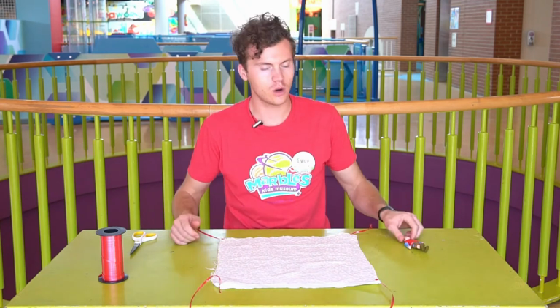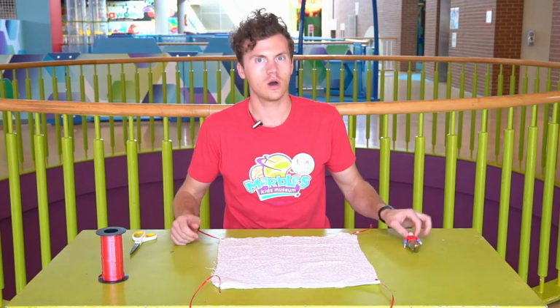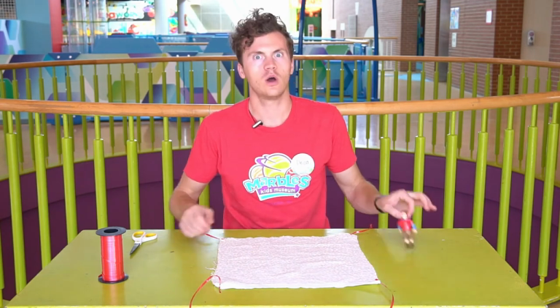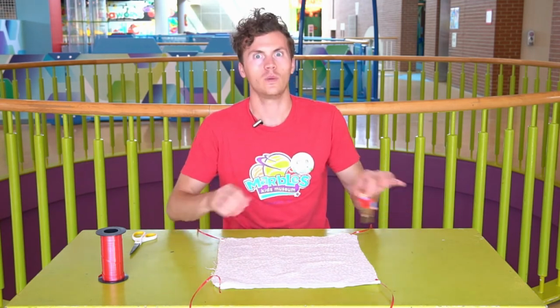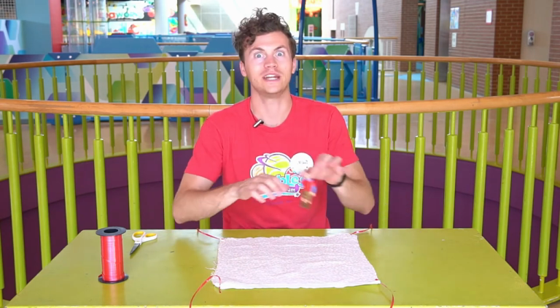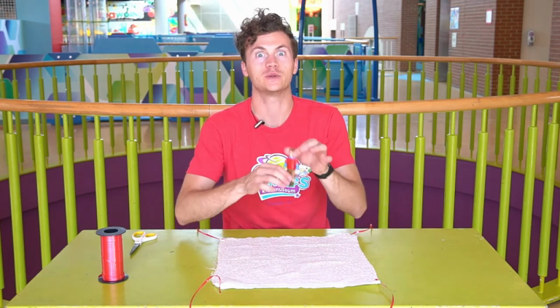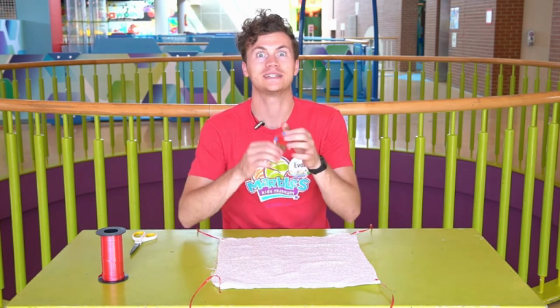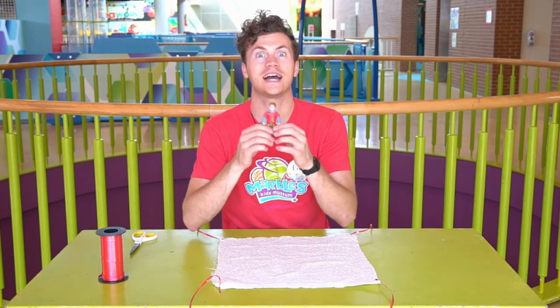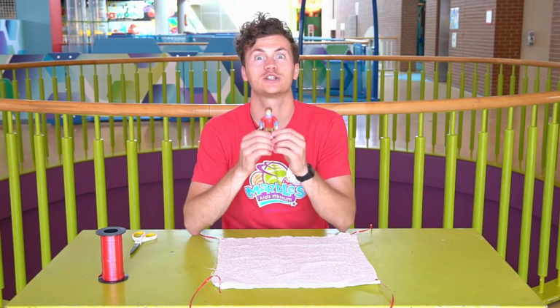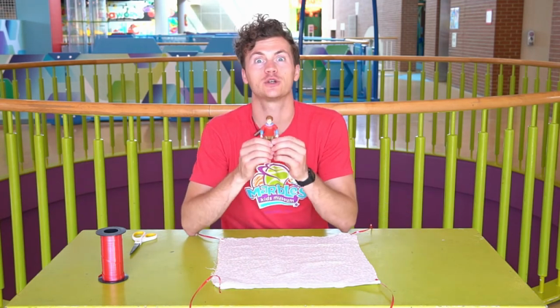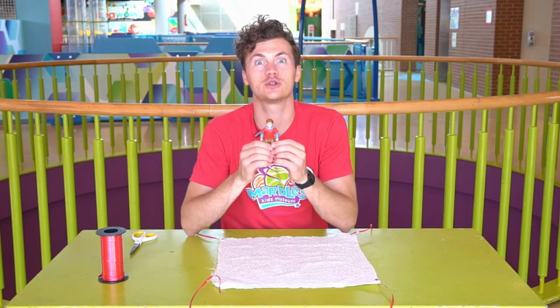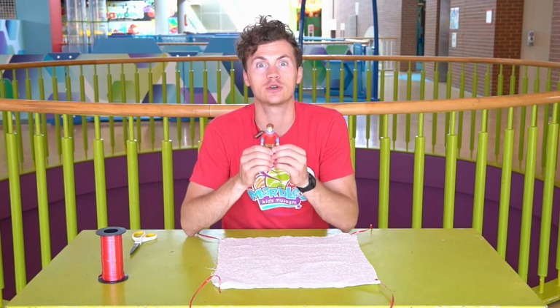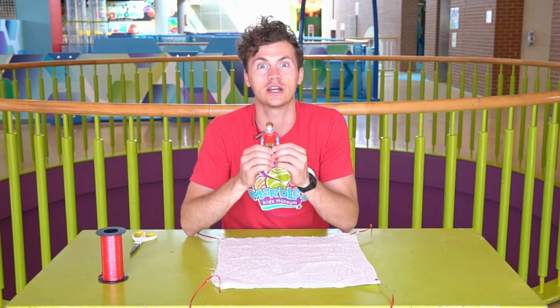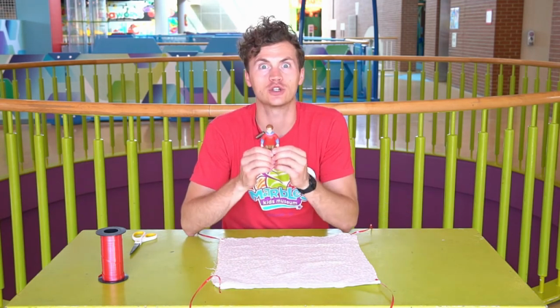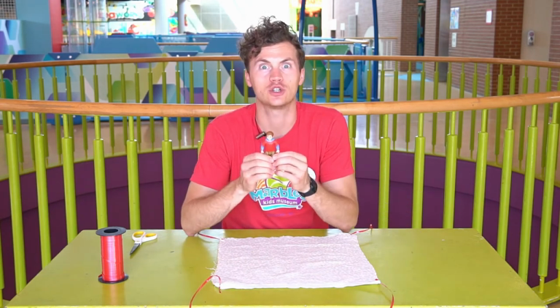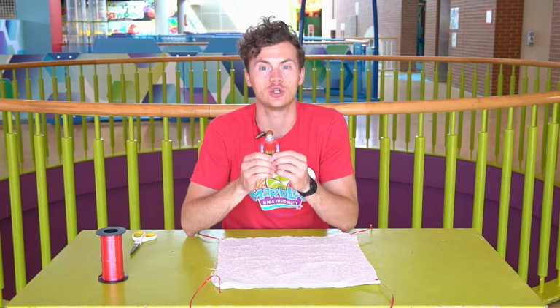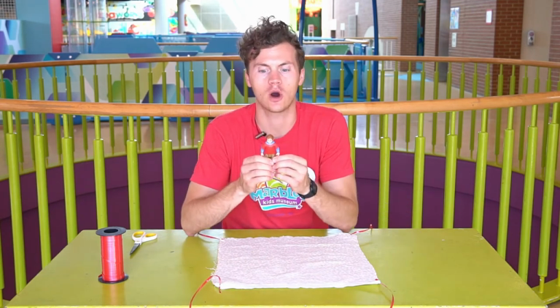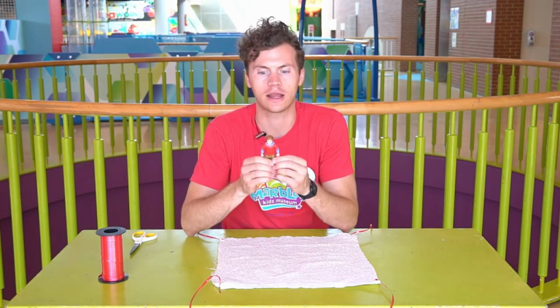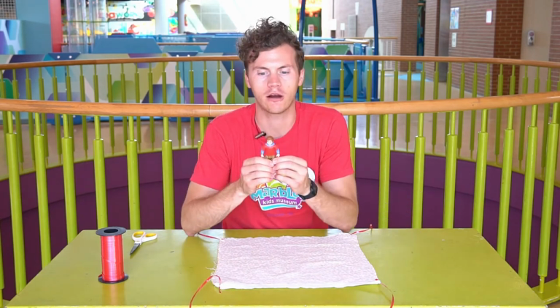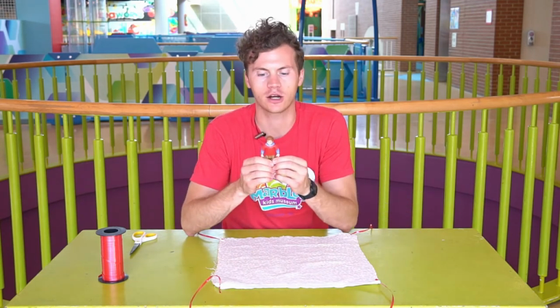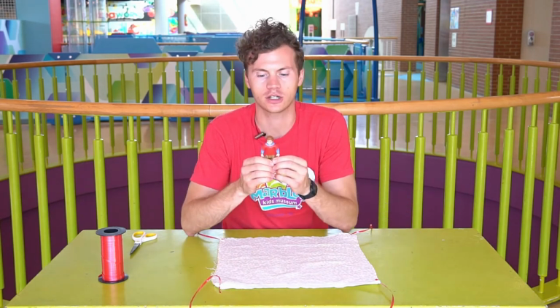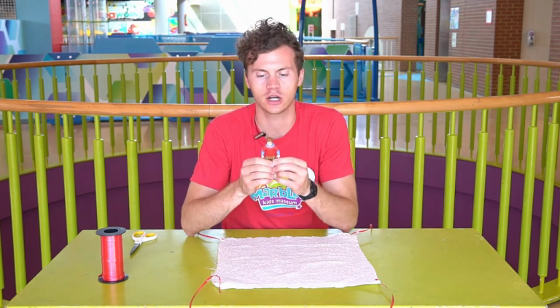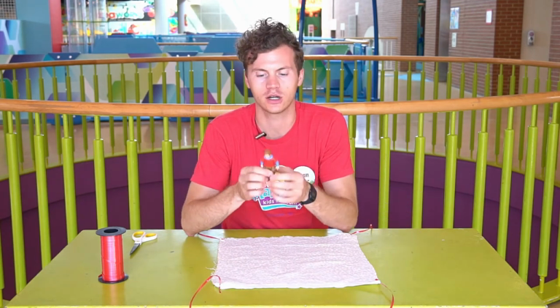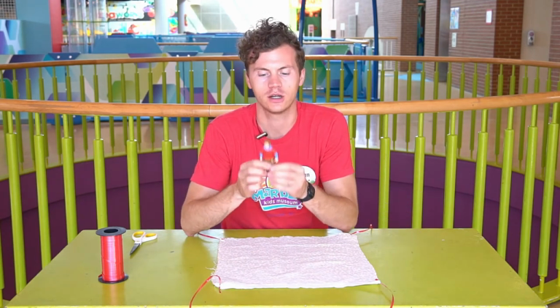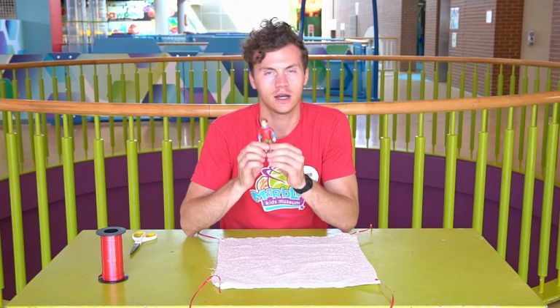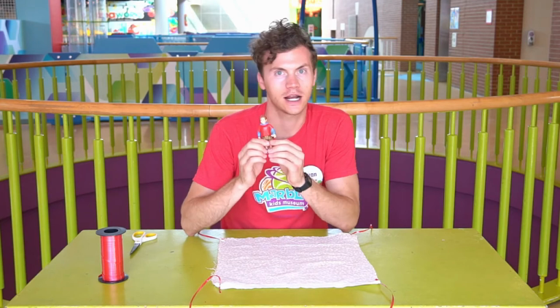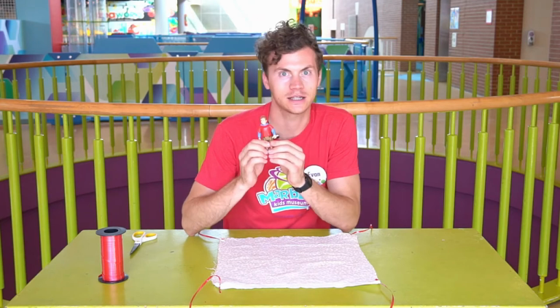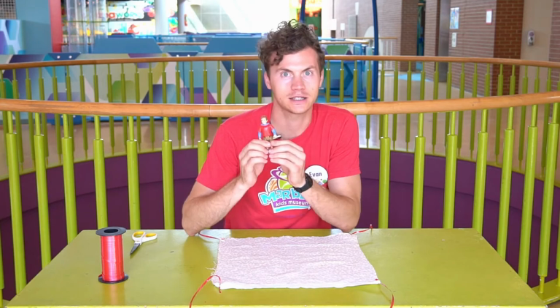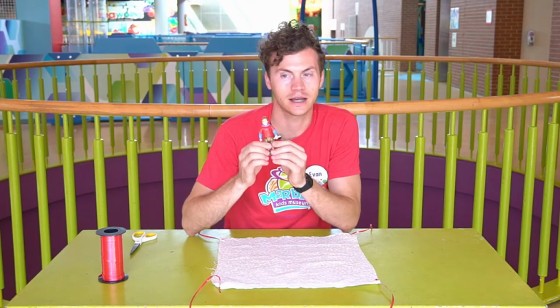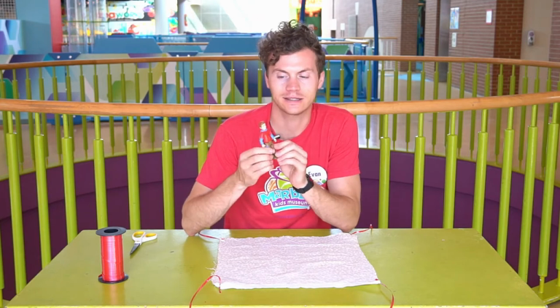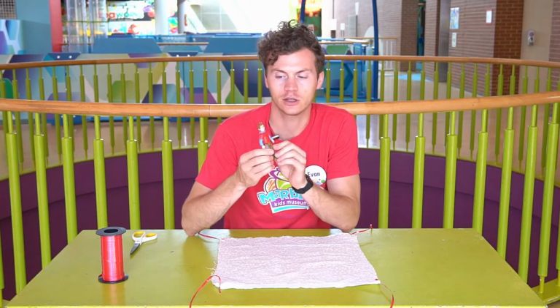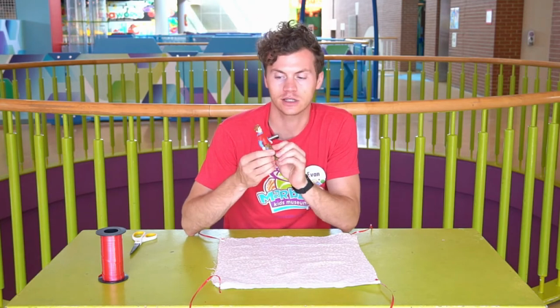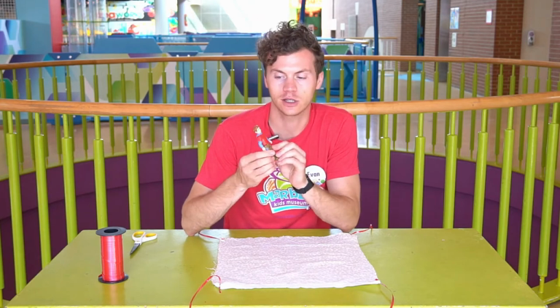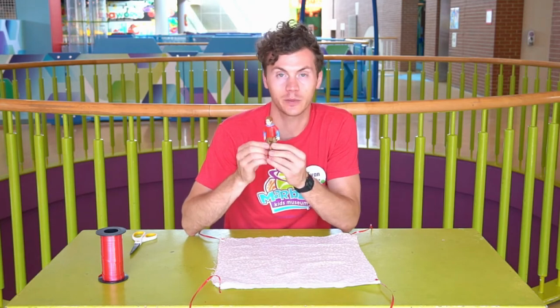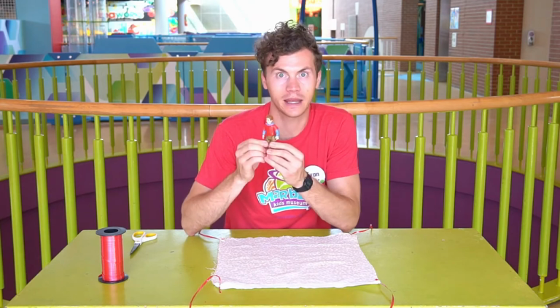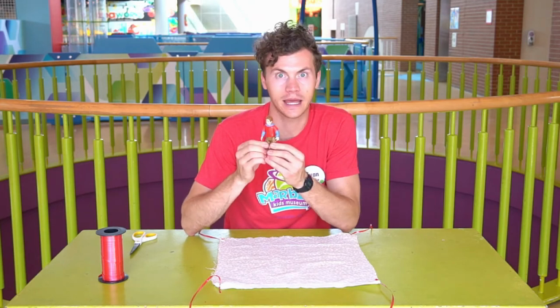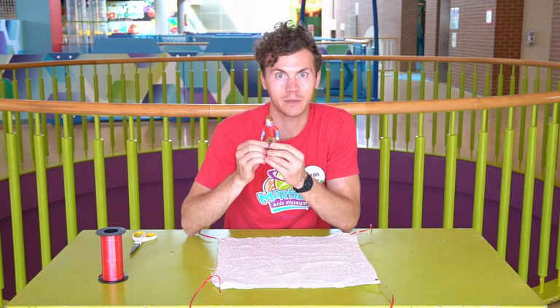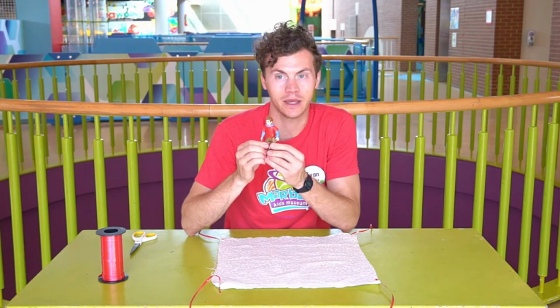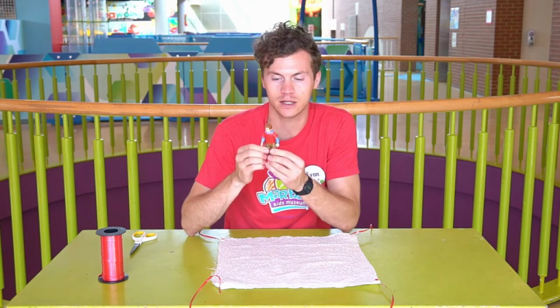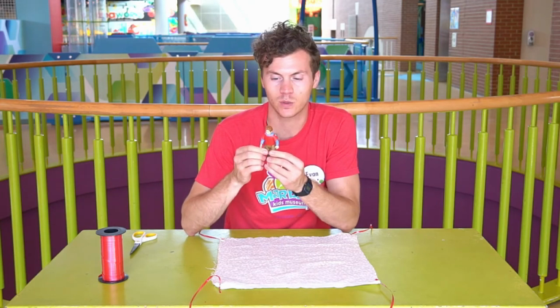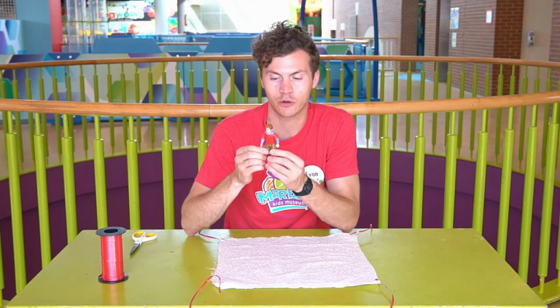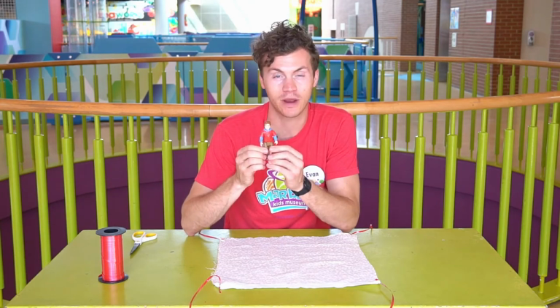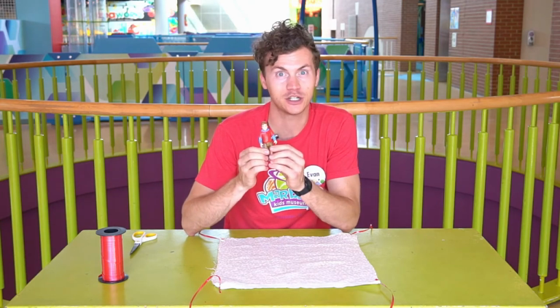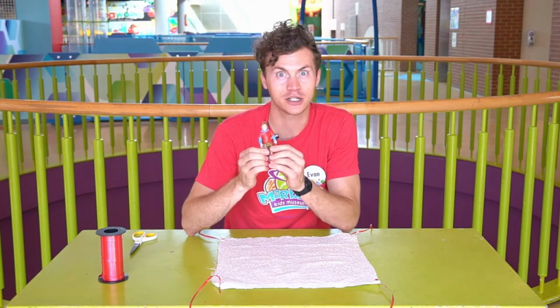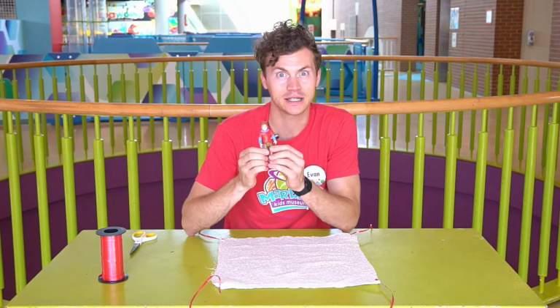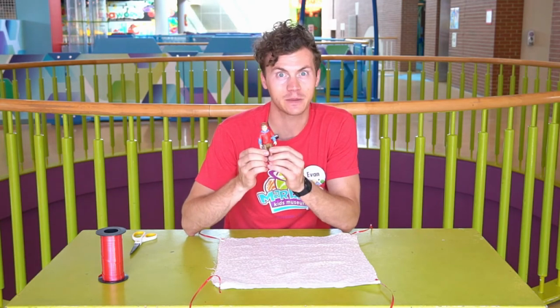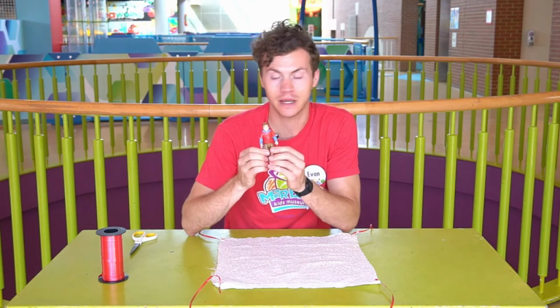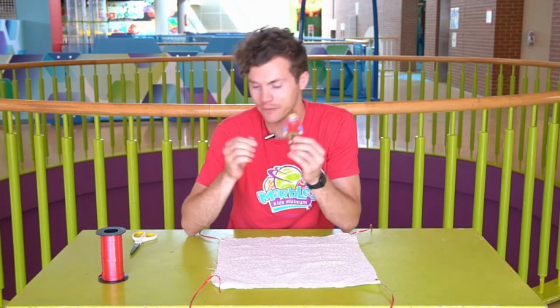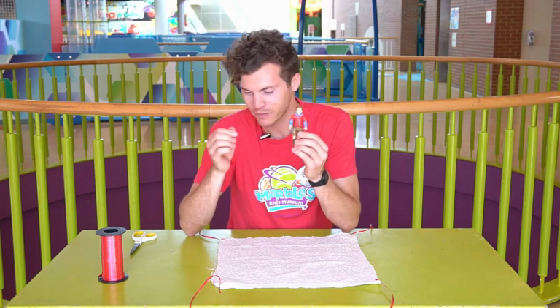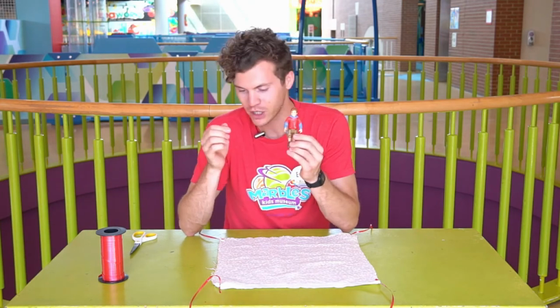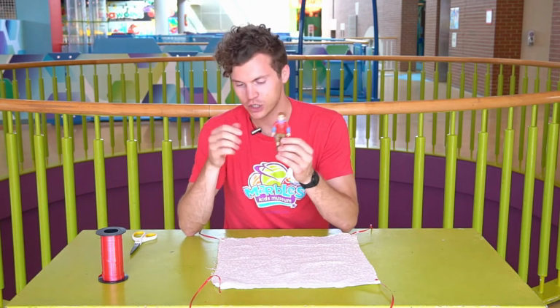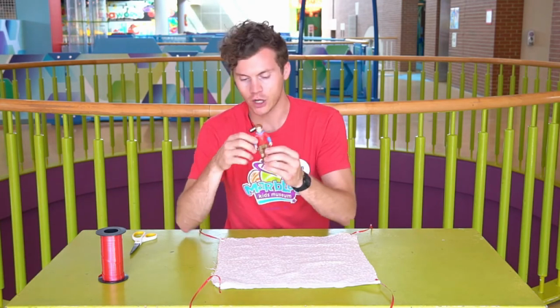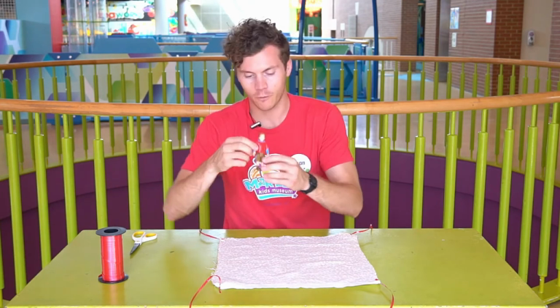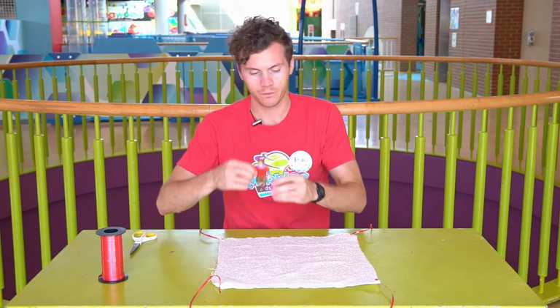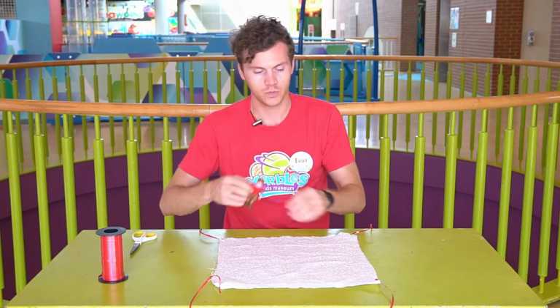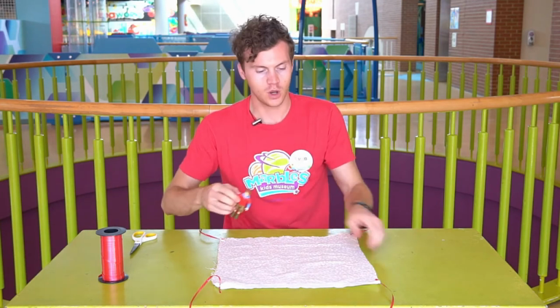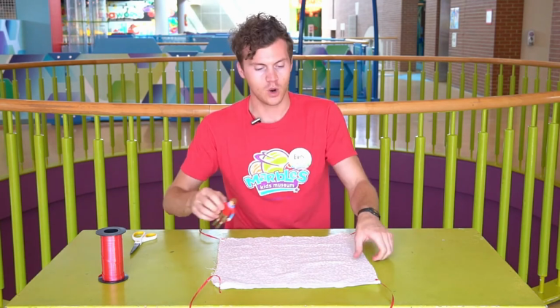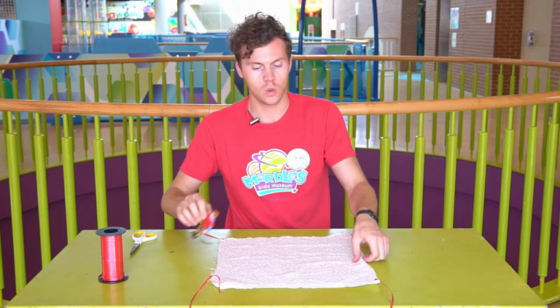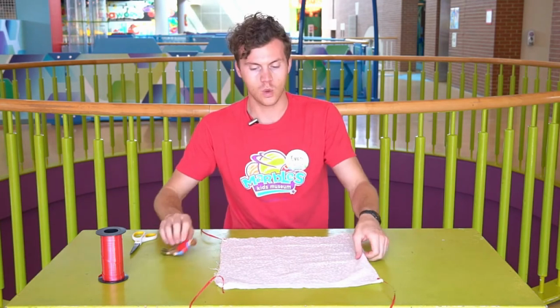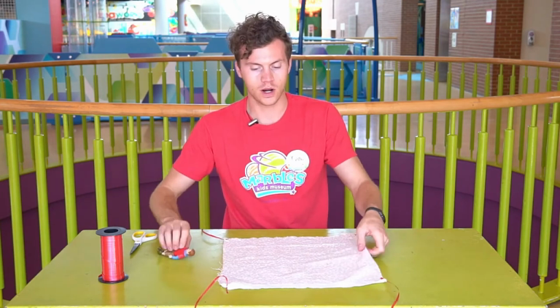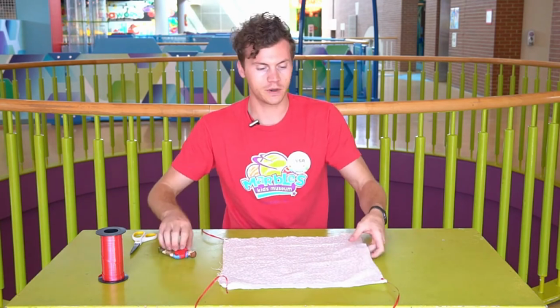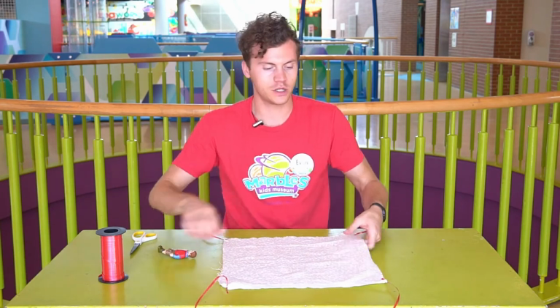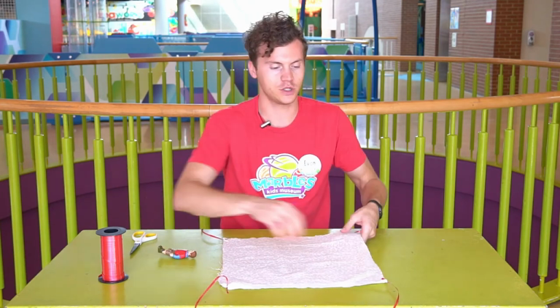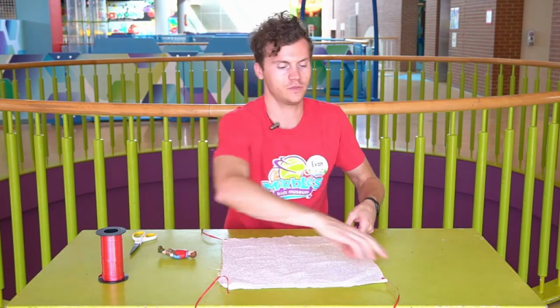So we need to attach those strings to our character. I got this guy because he looks a little bit like me — he's wearing red just like me.